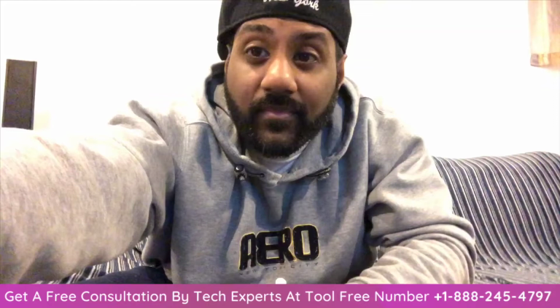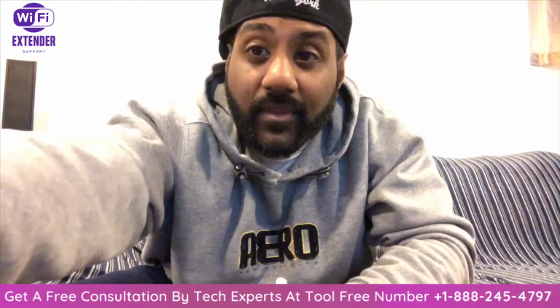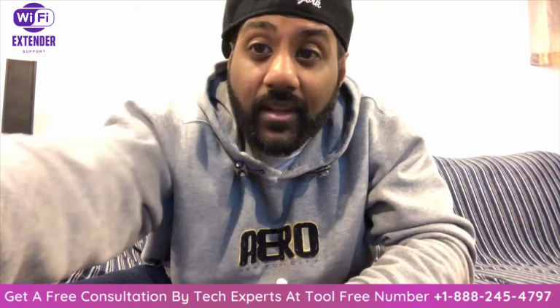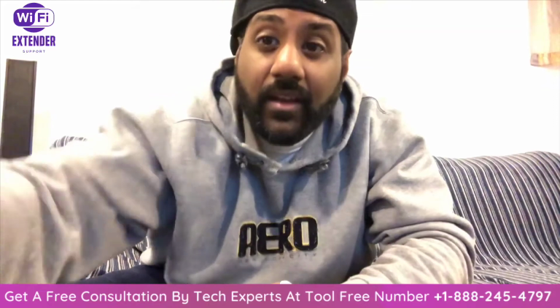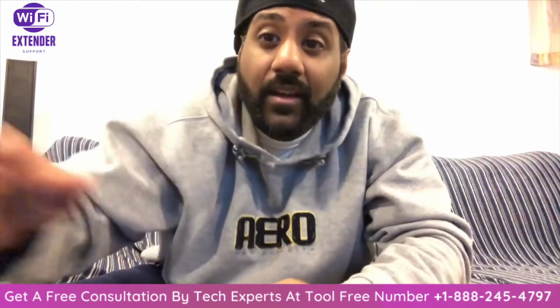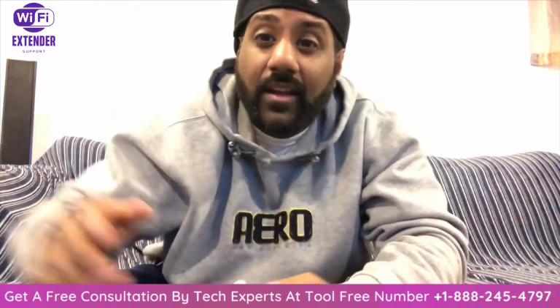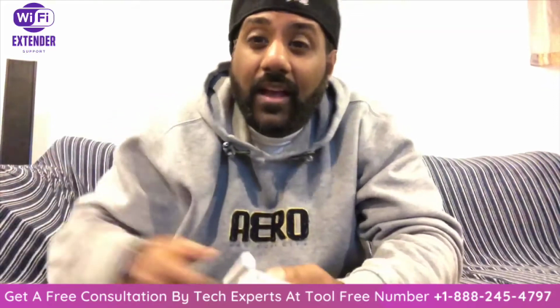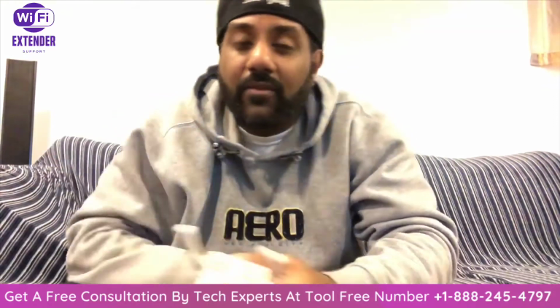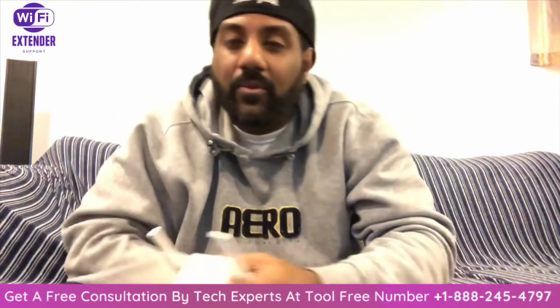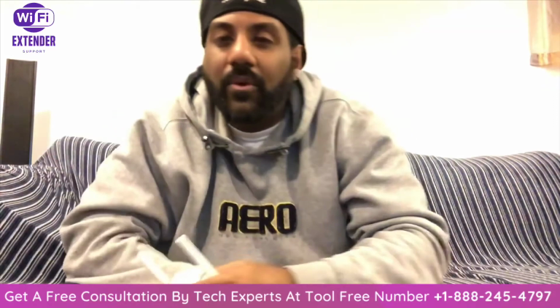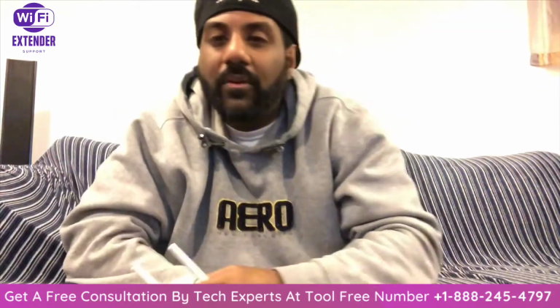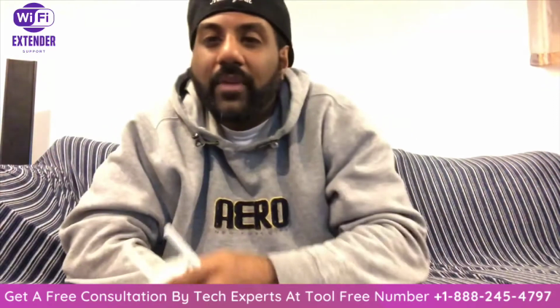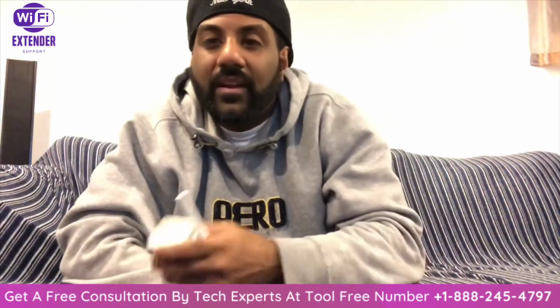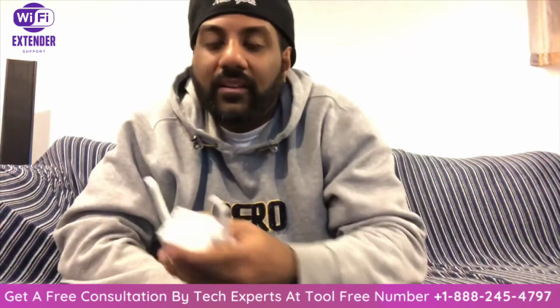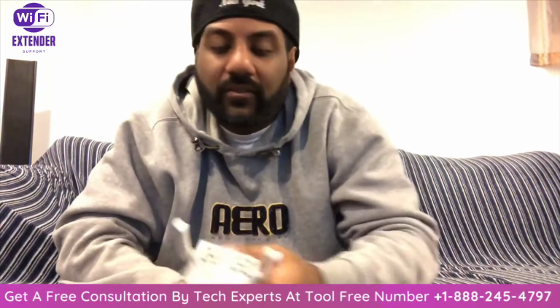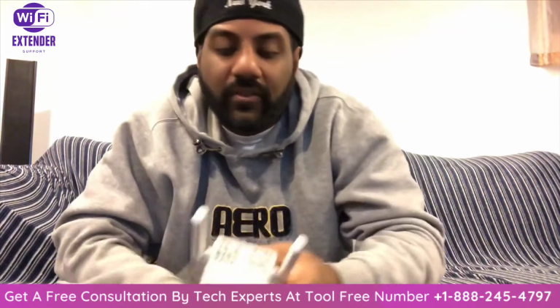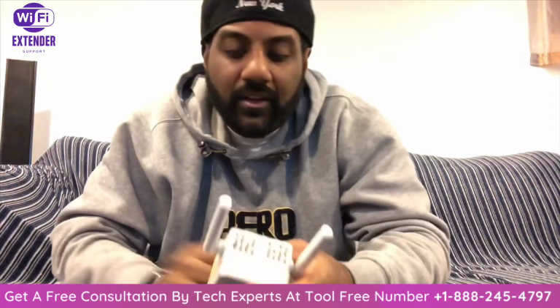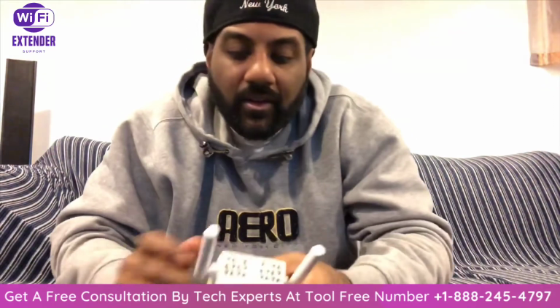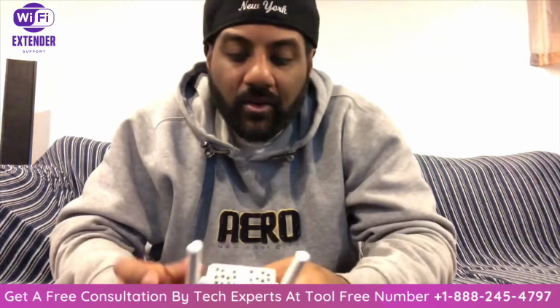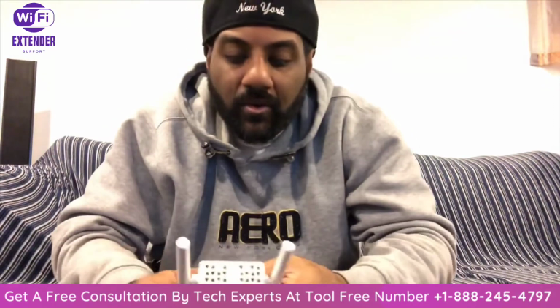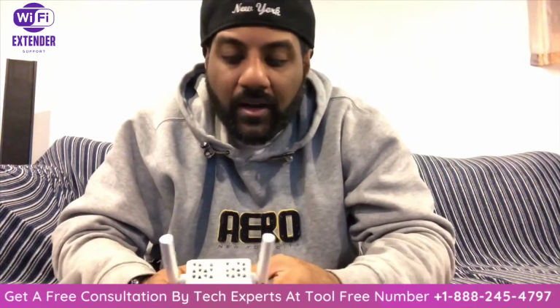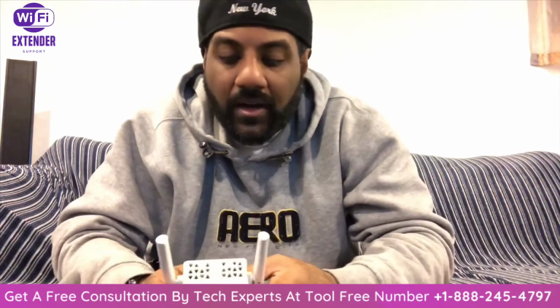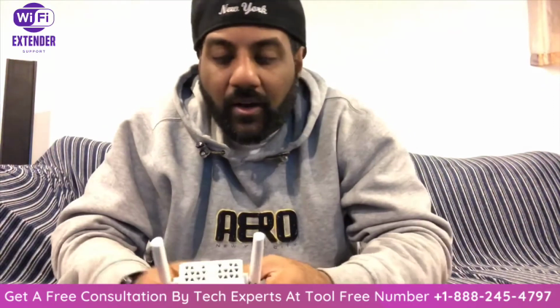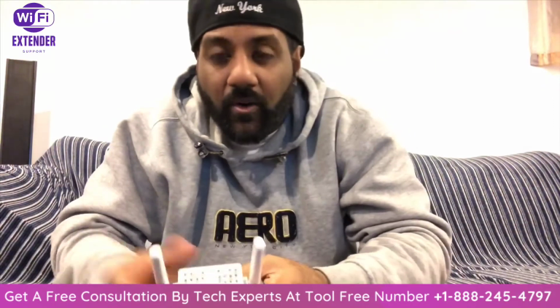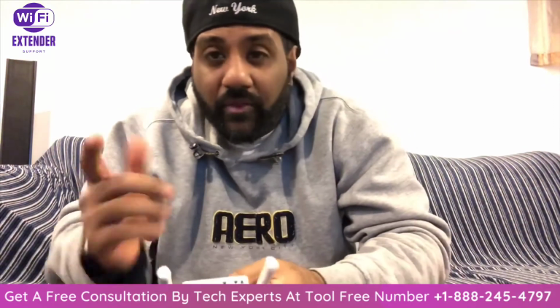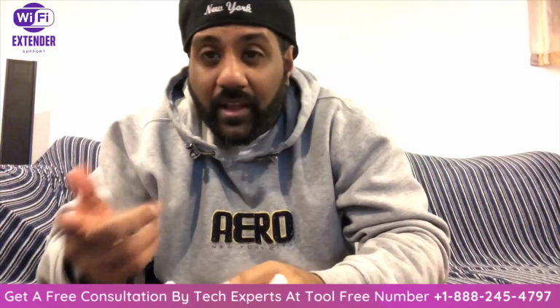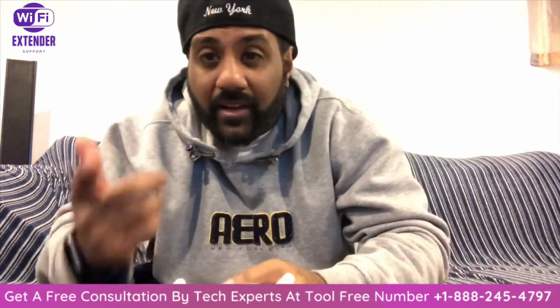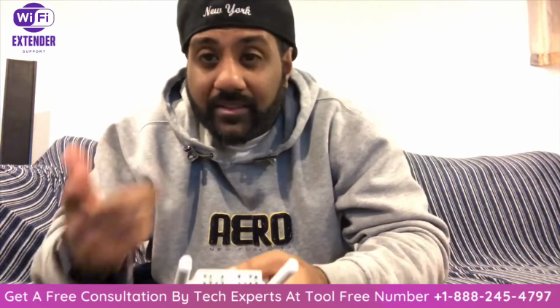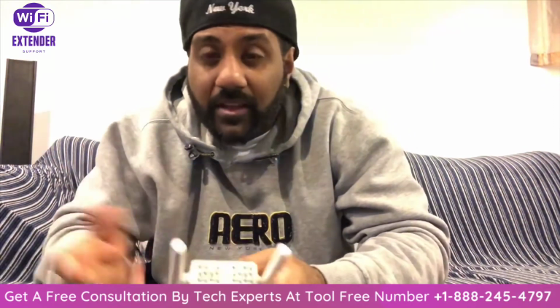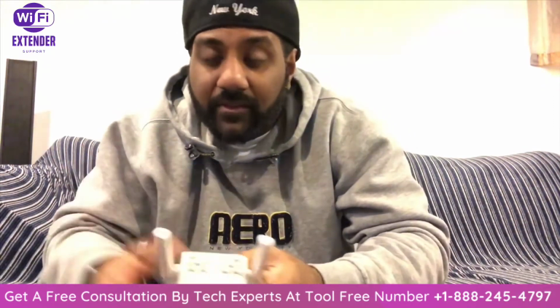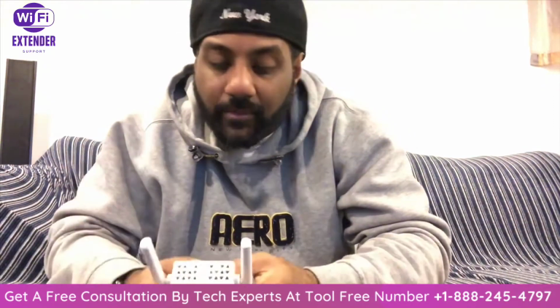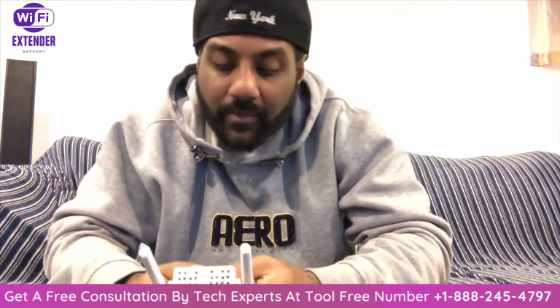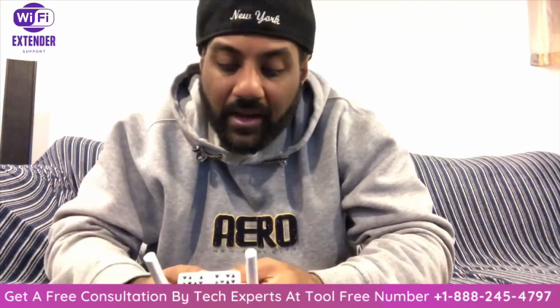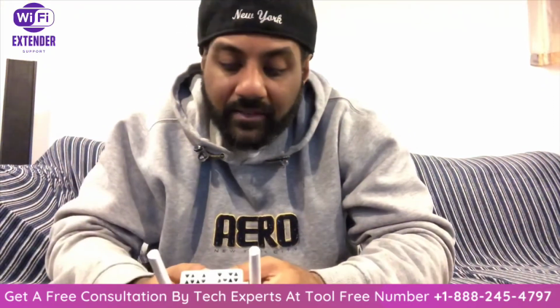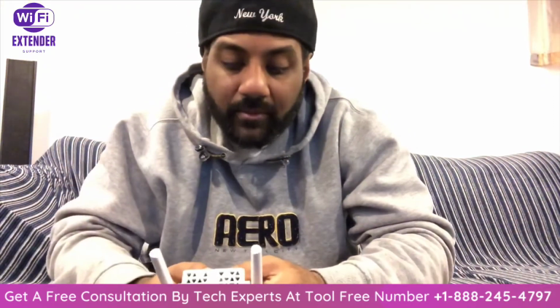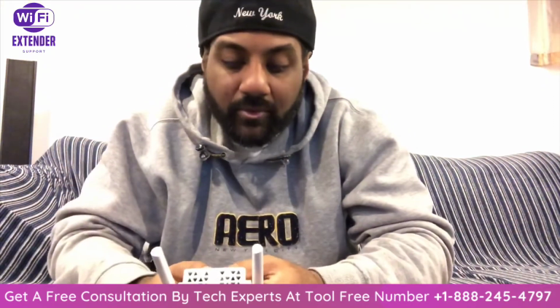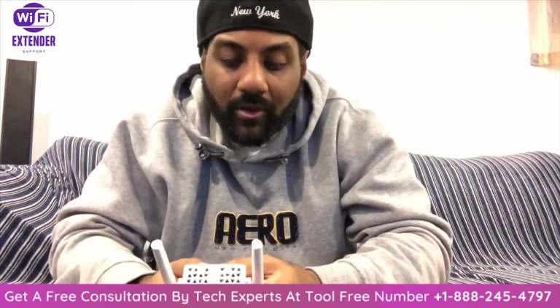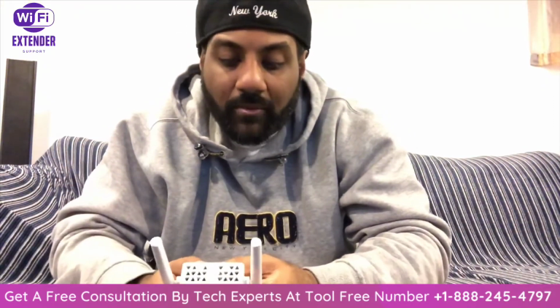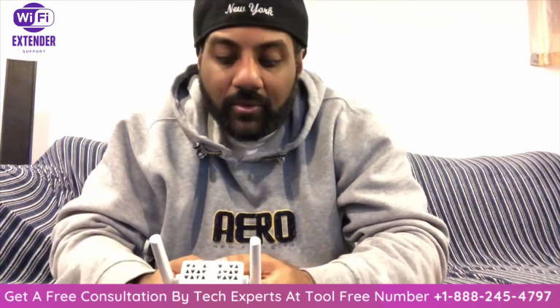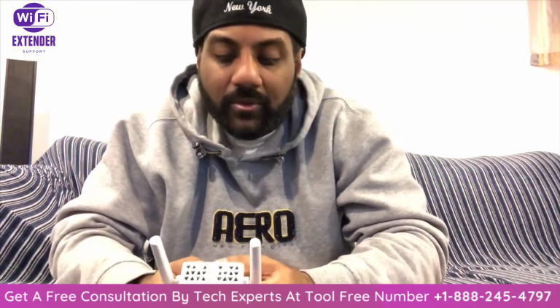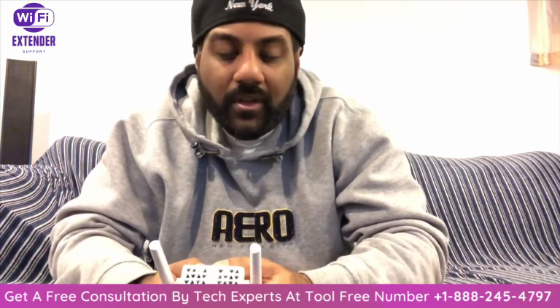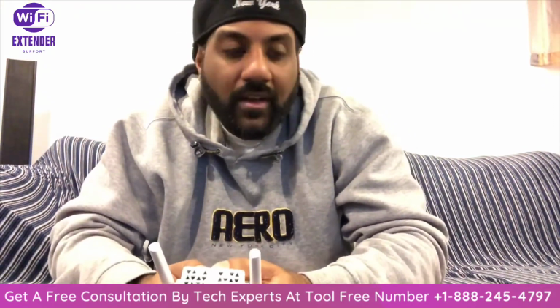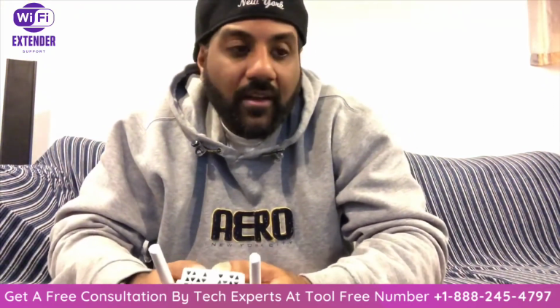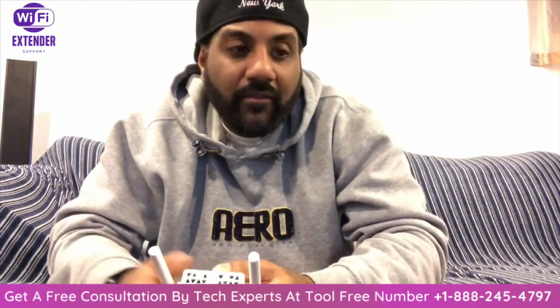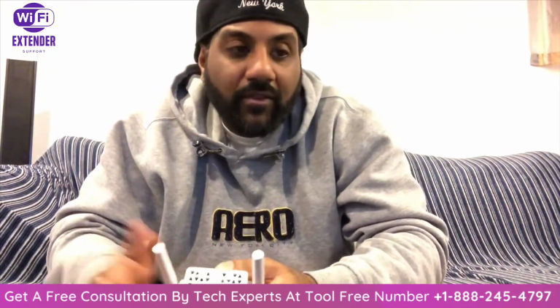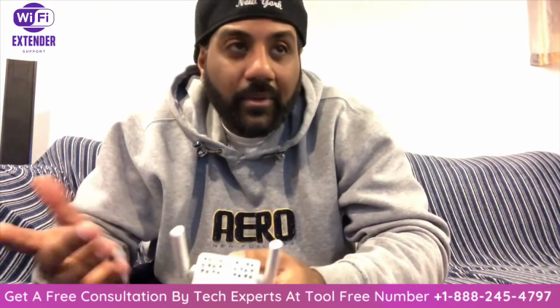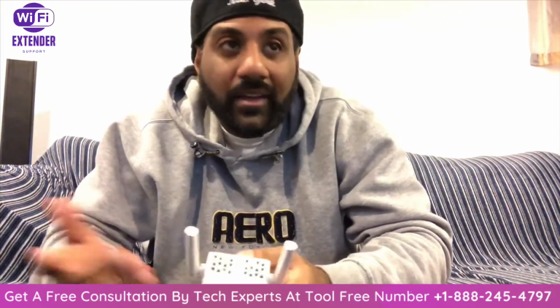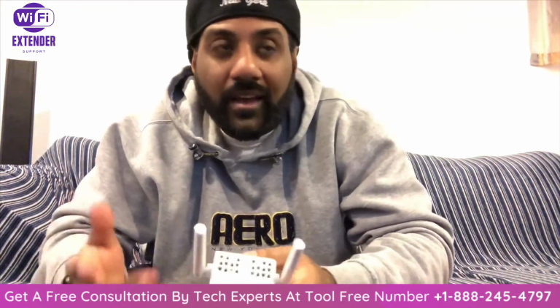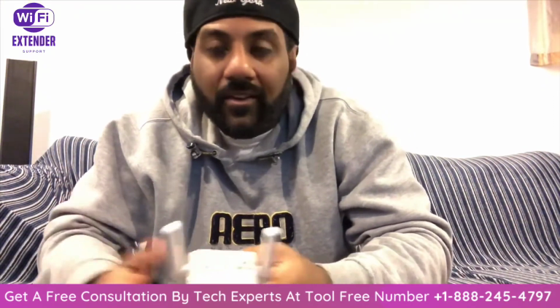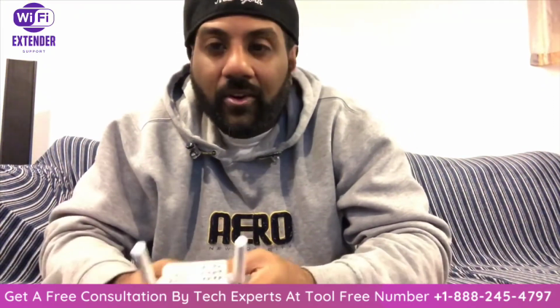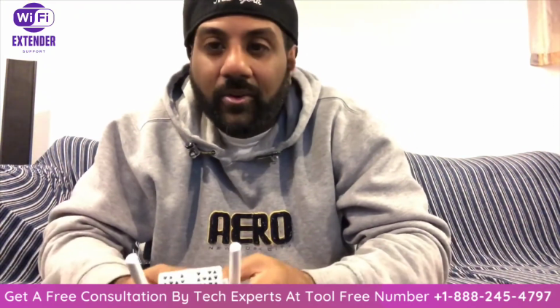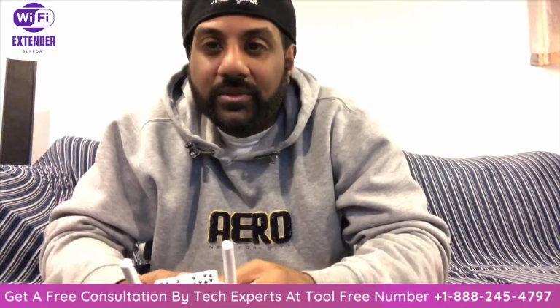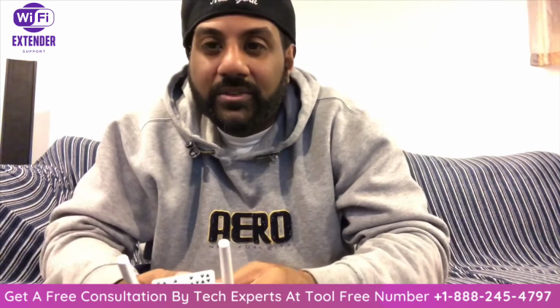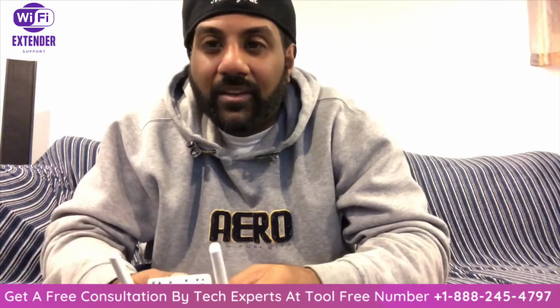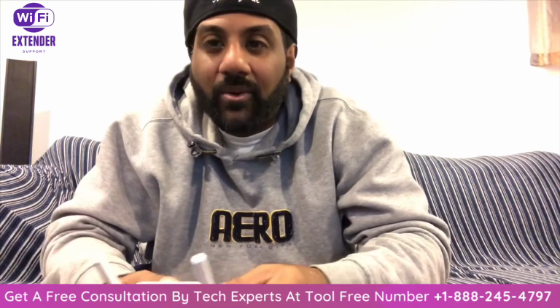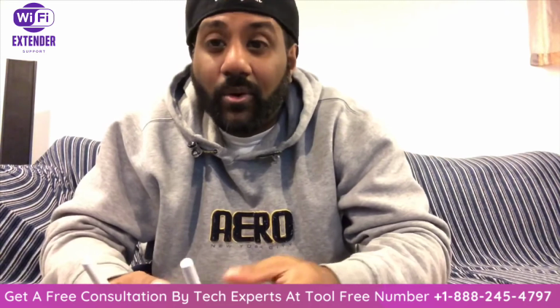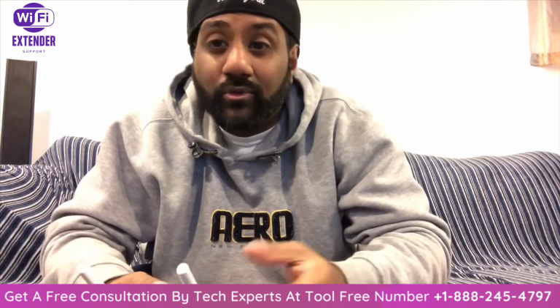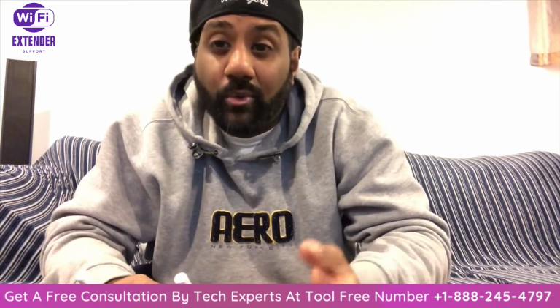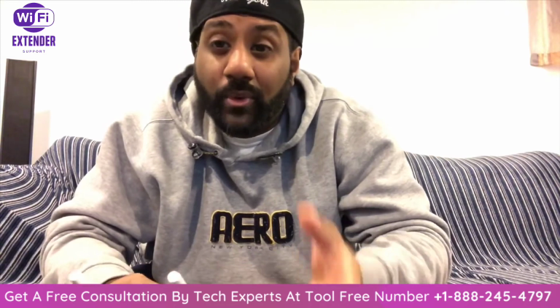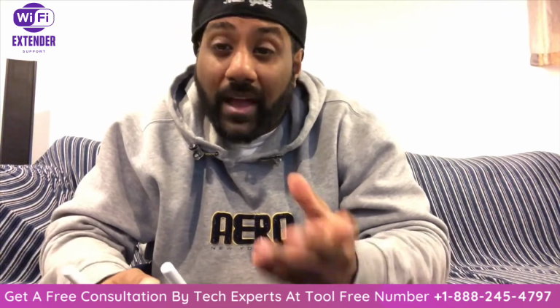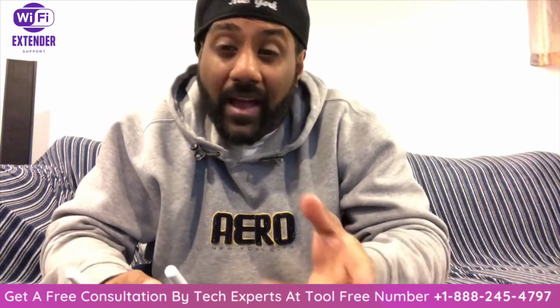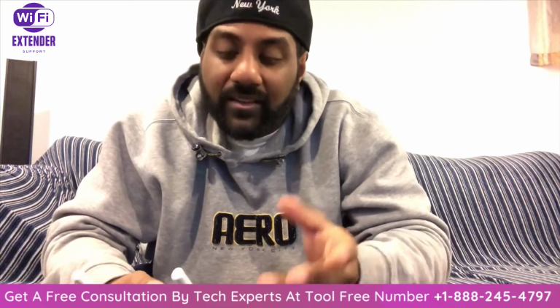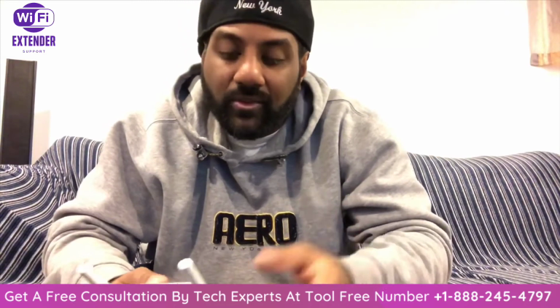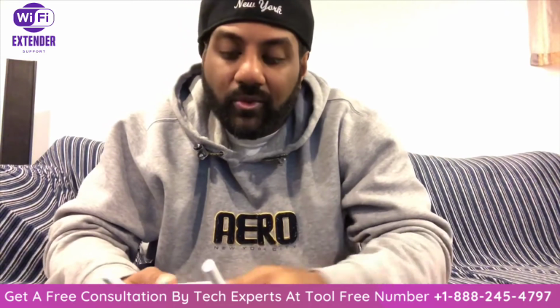Hey everyone, making this video. Hopefully I can save some of y'all some trouble from the get-go instead of going through what I had to do.